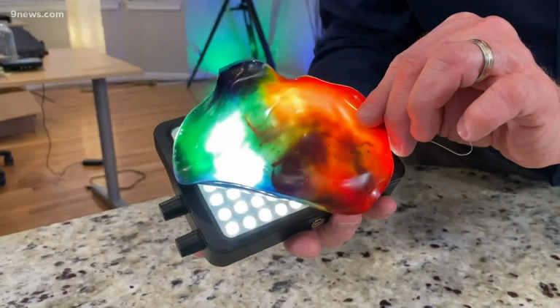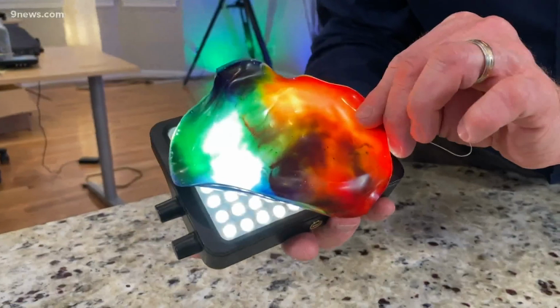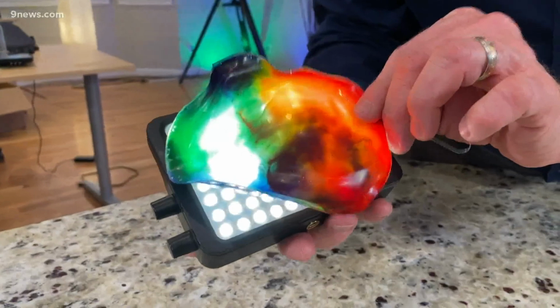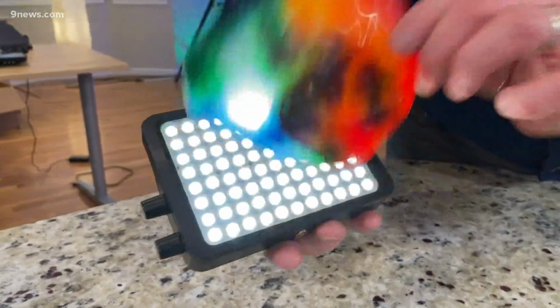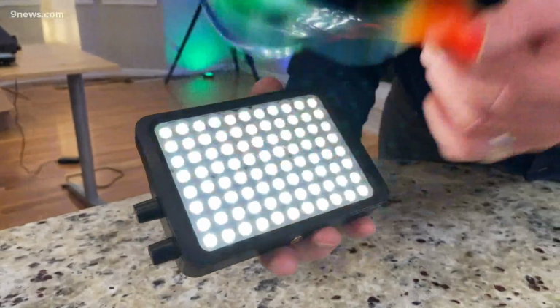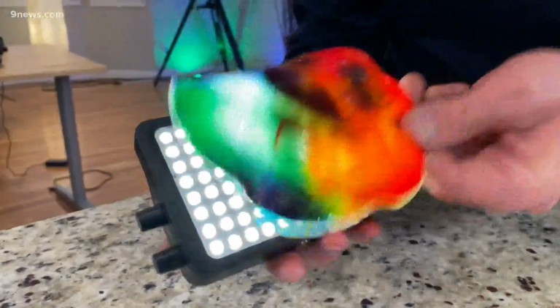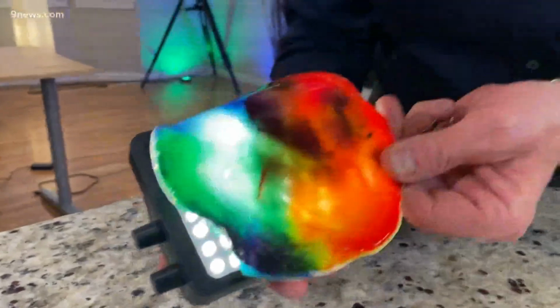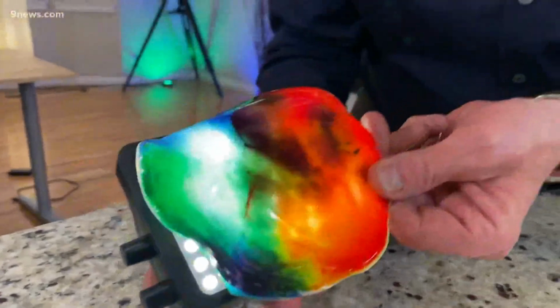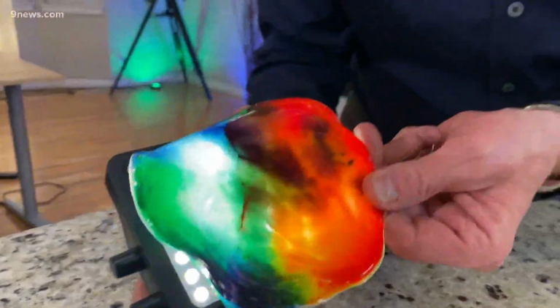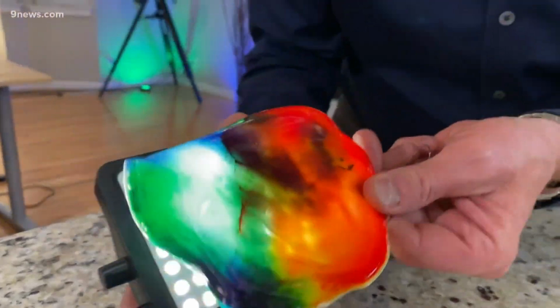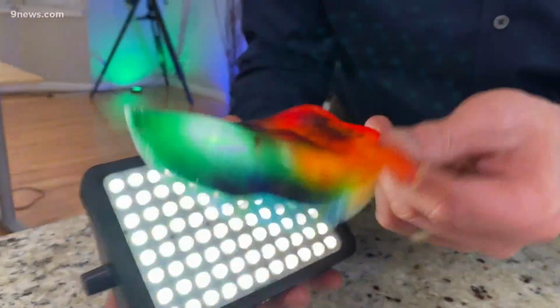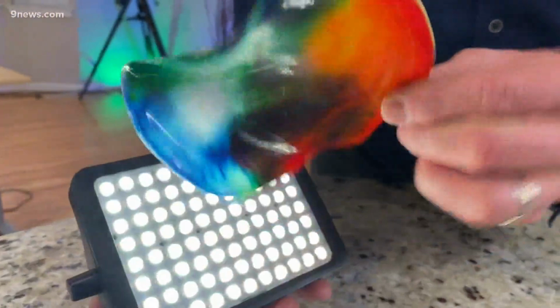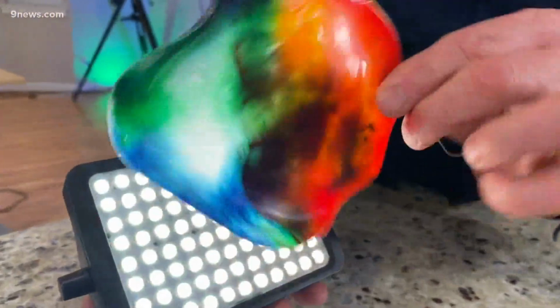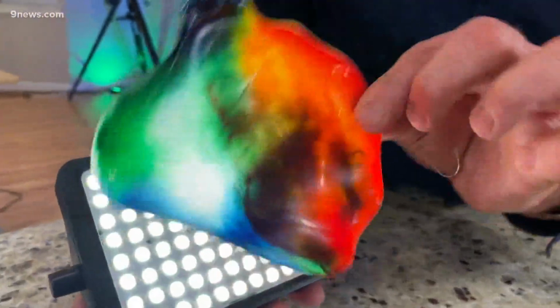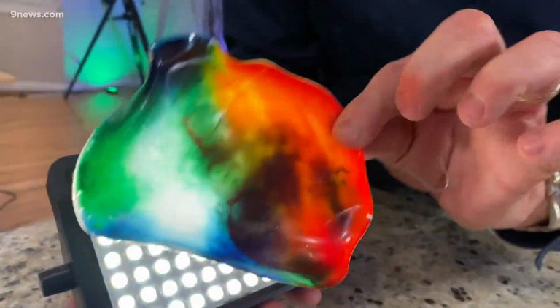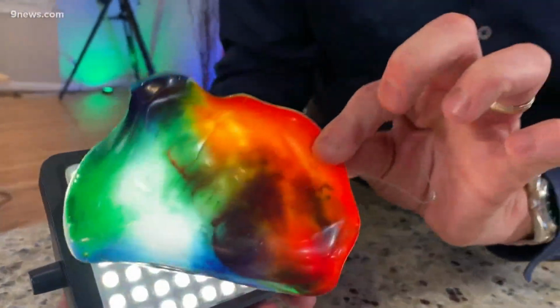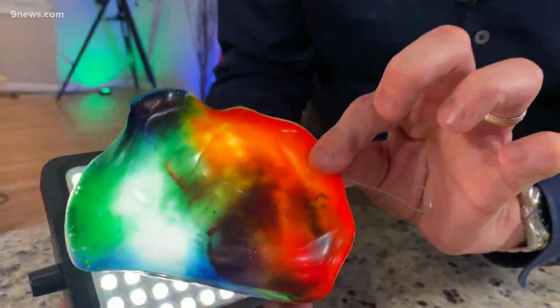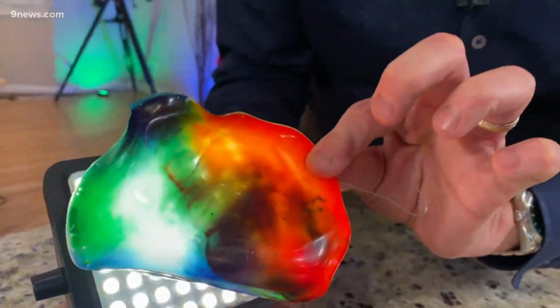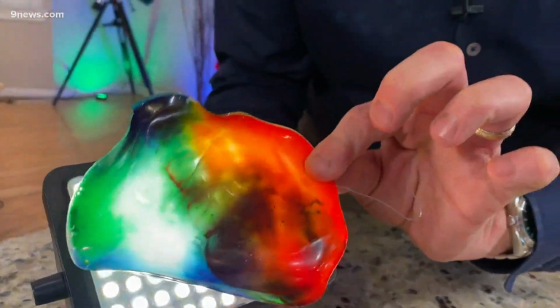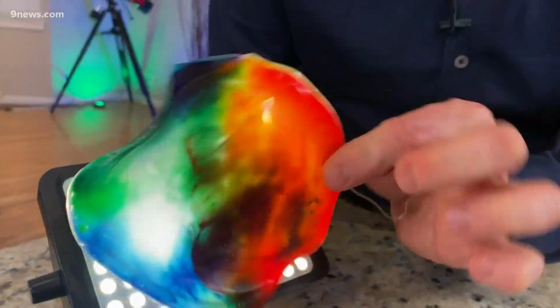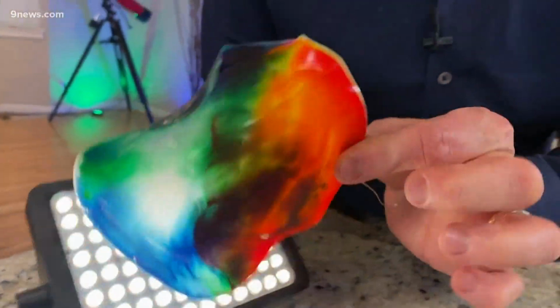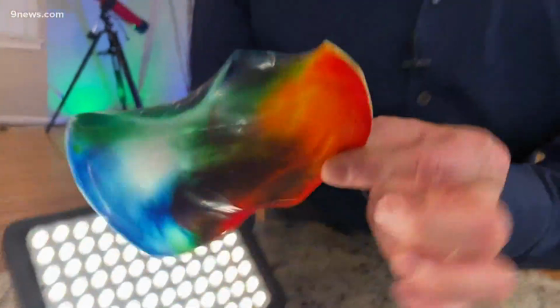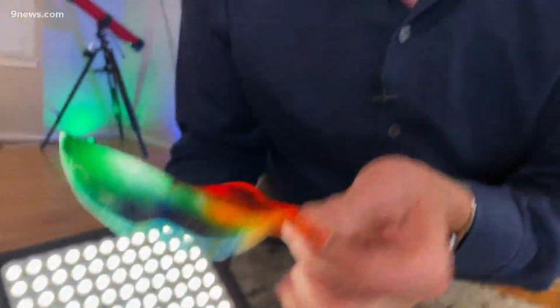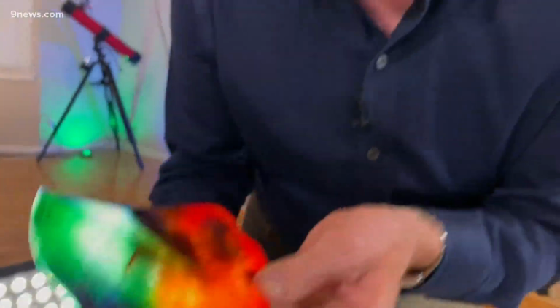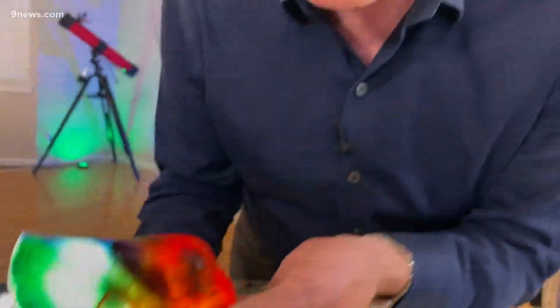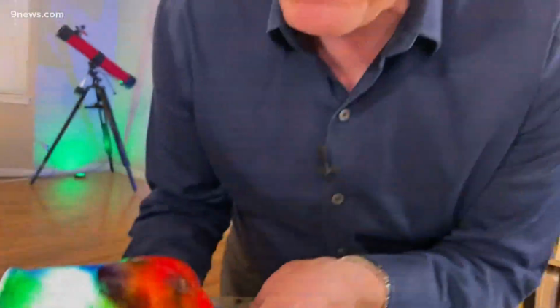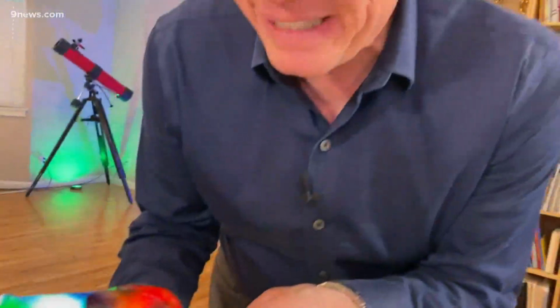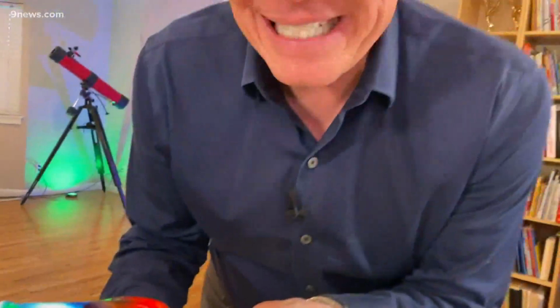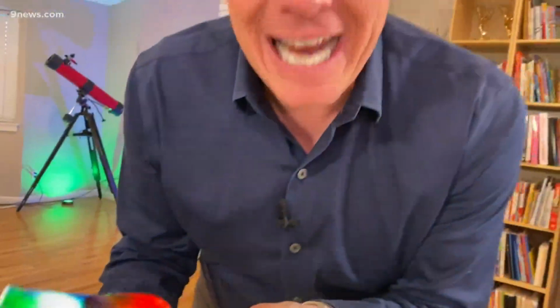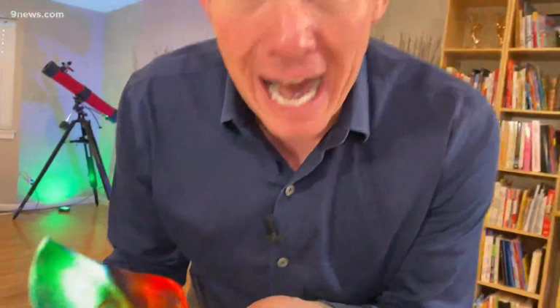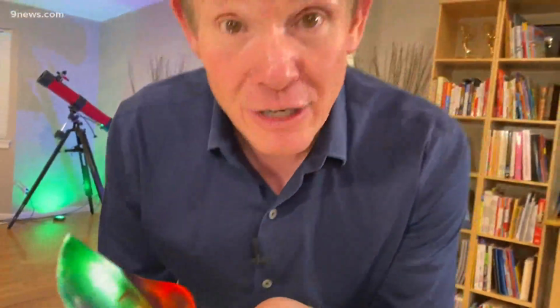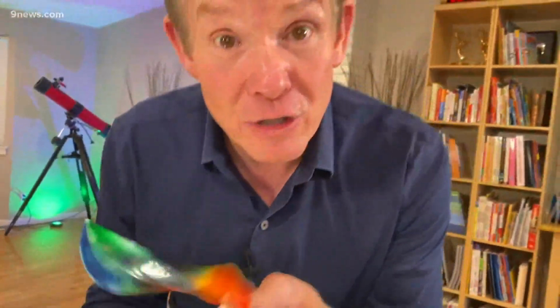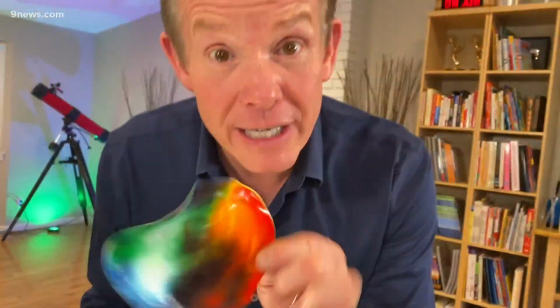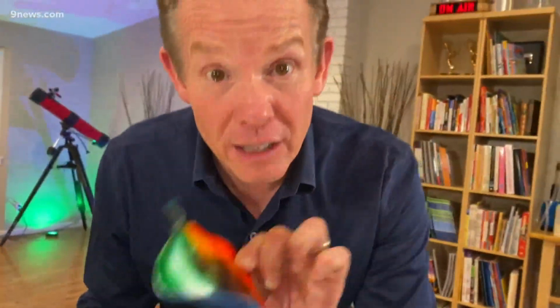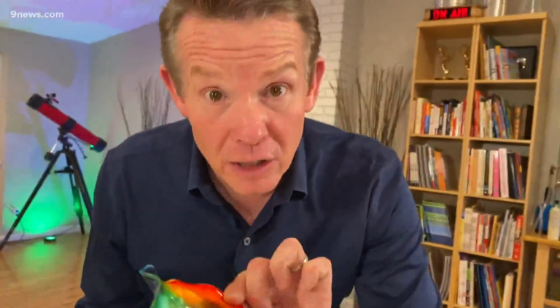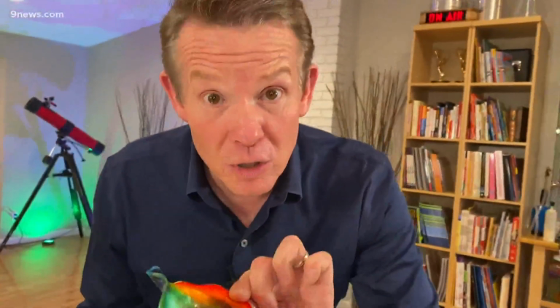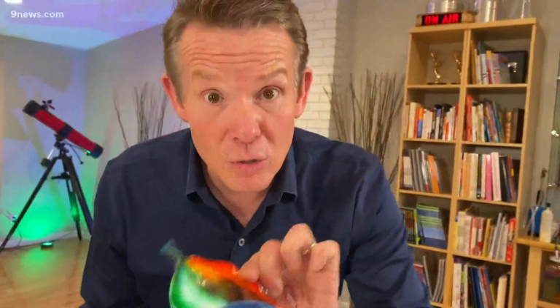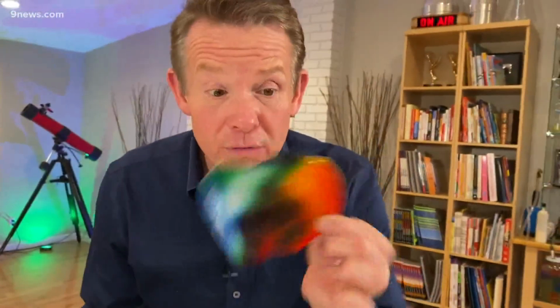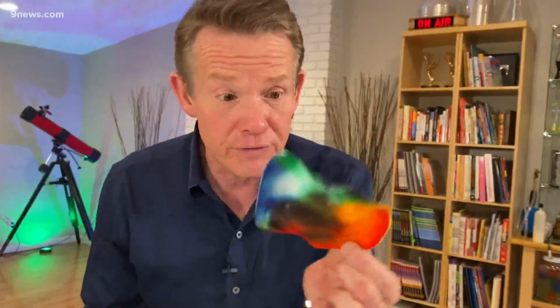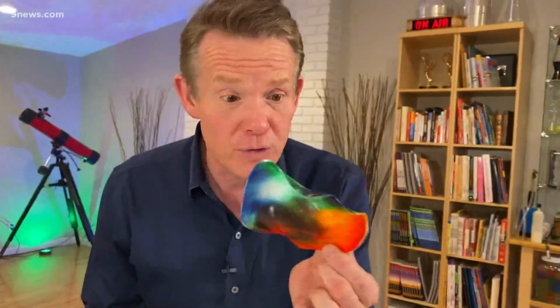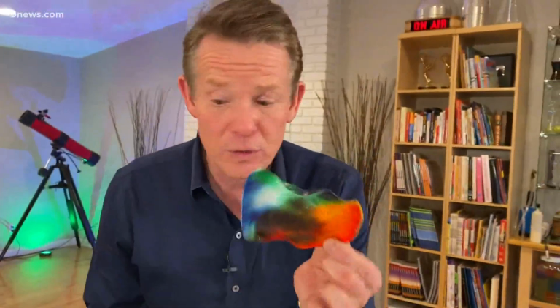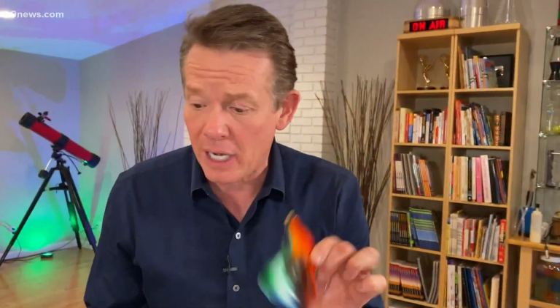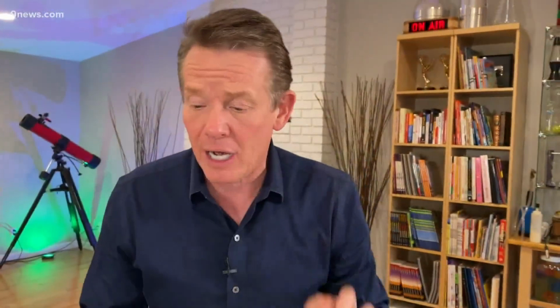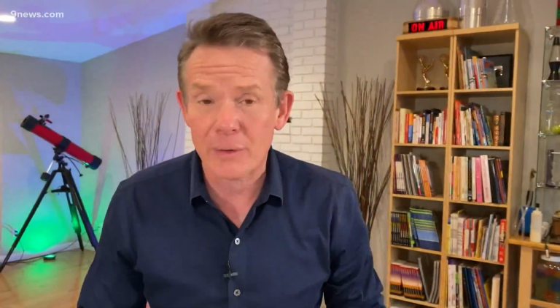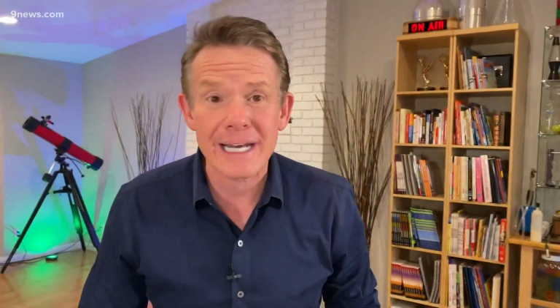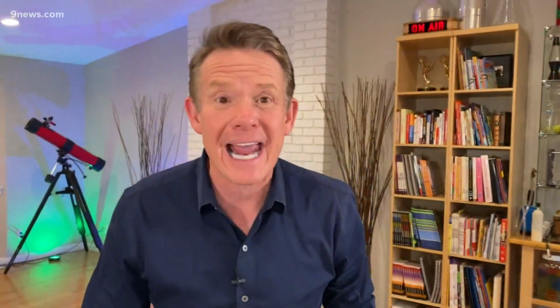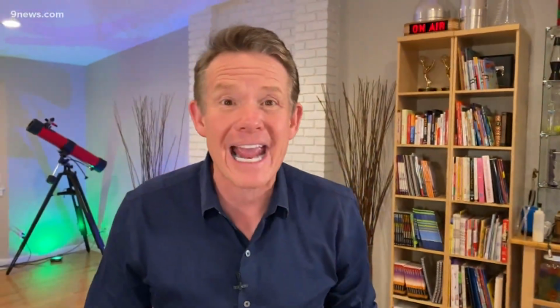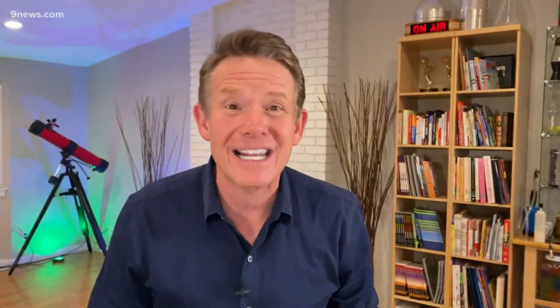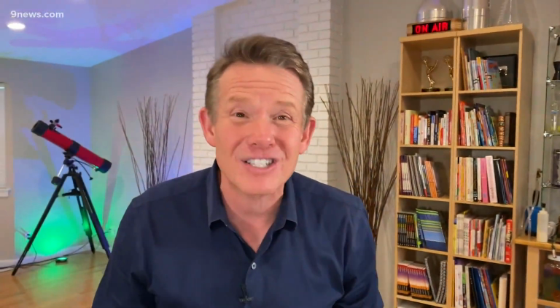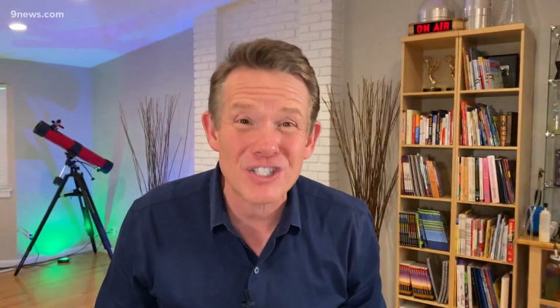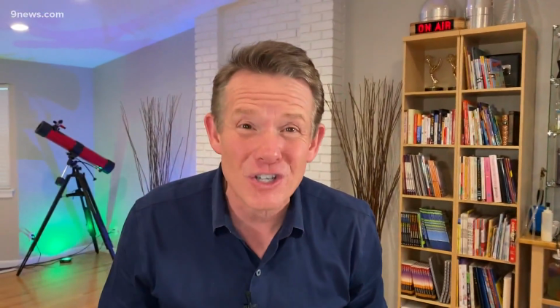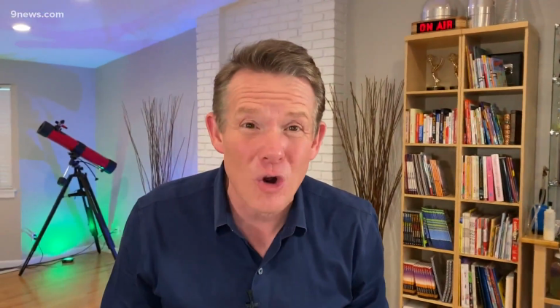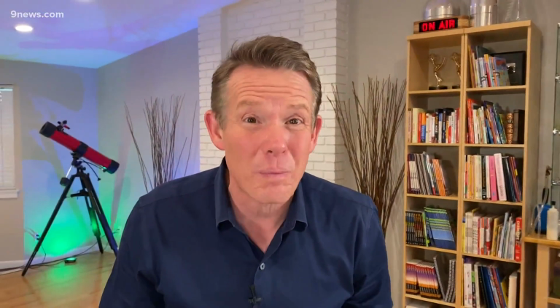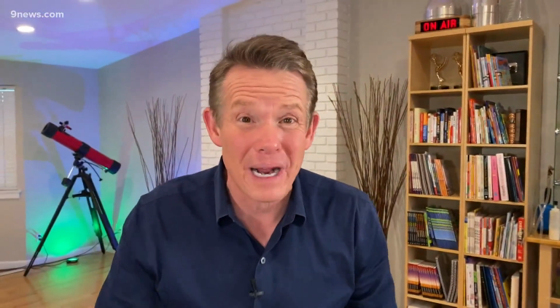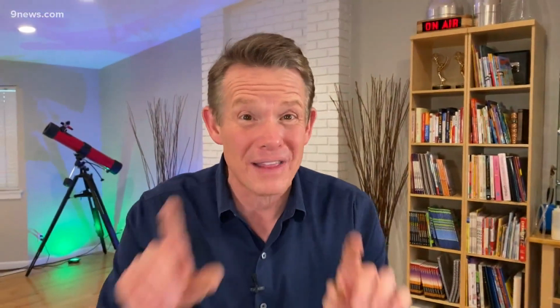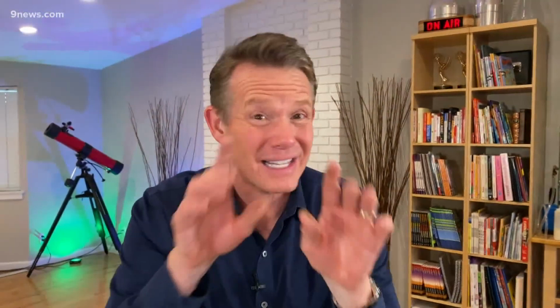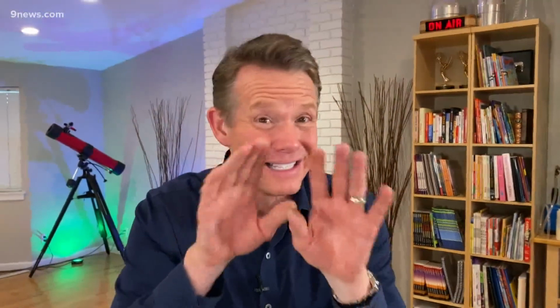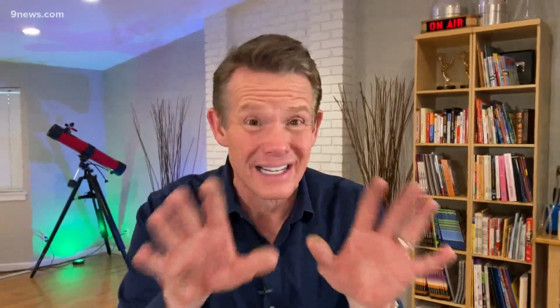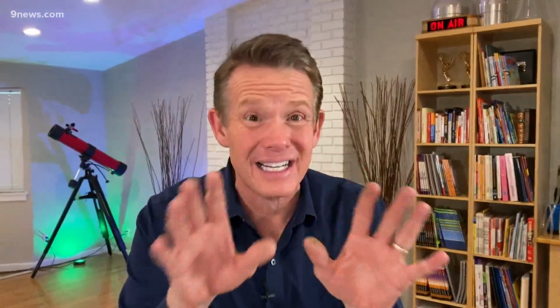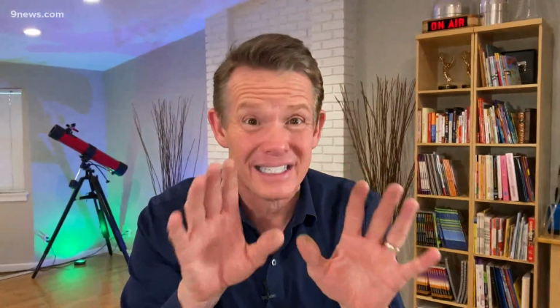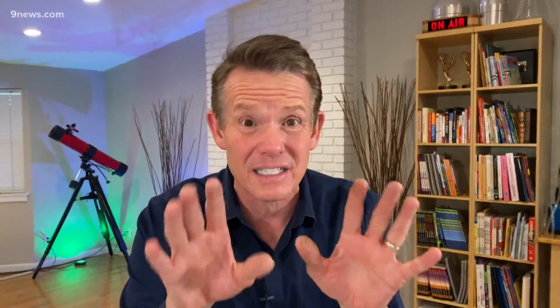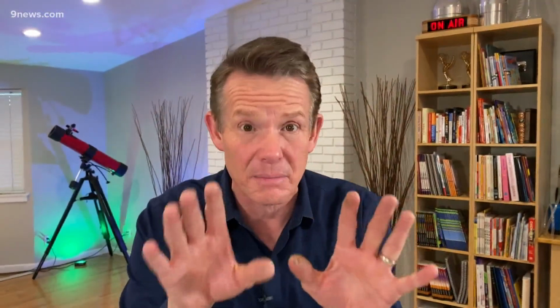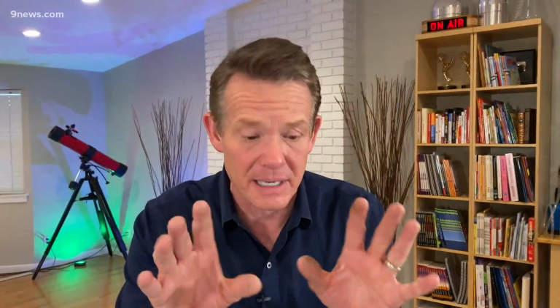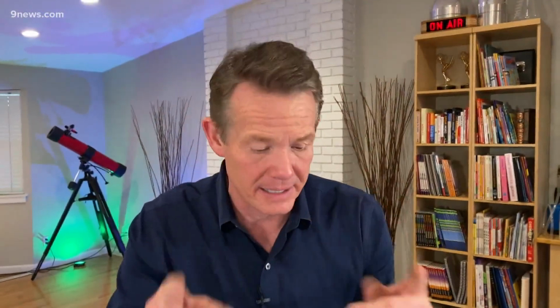Look at this amazing stained glass ornament. It's actually glue, food coloring, and soap. And the science is amazing.